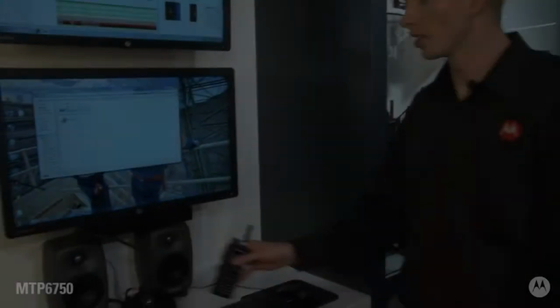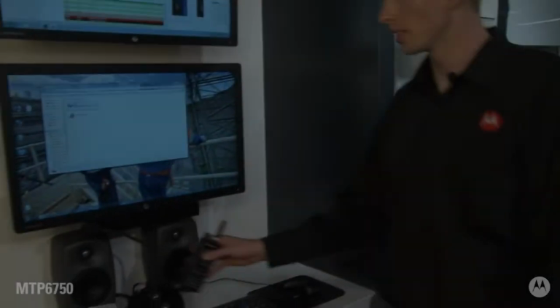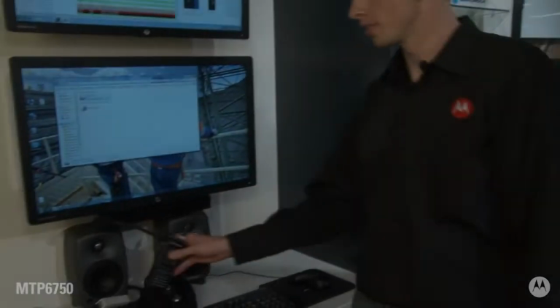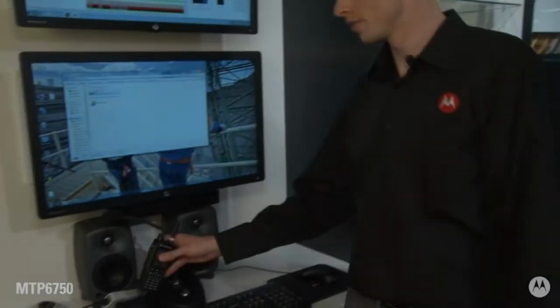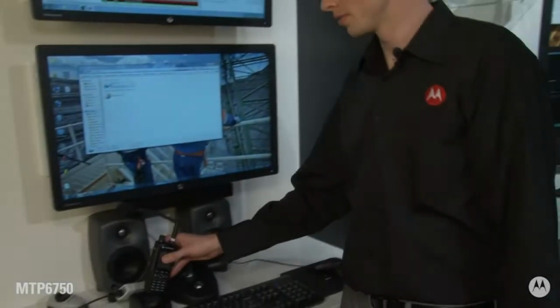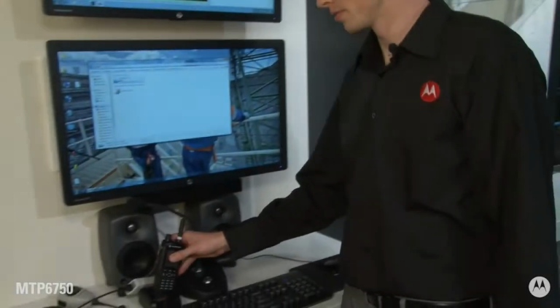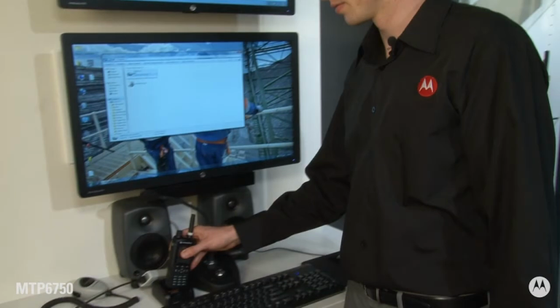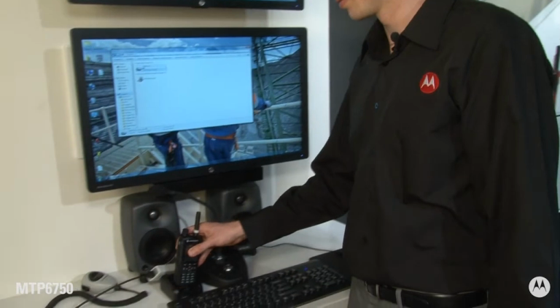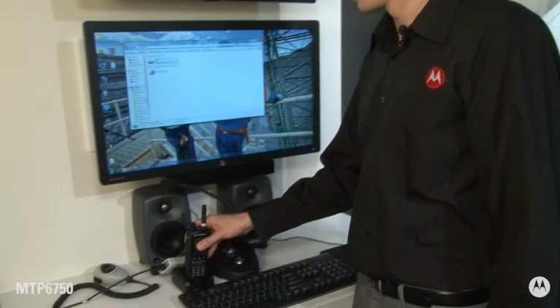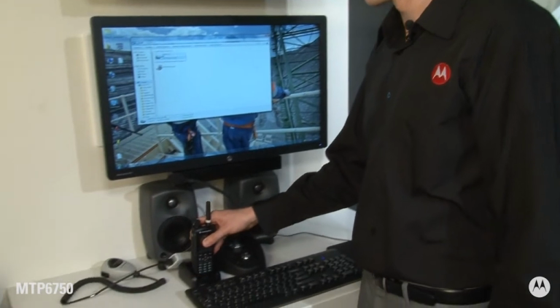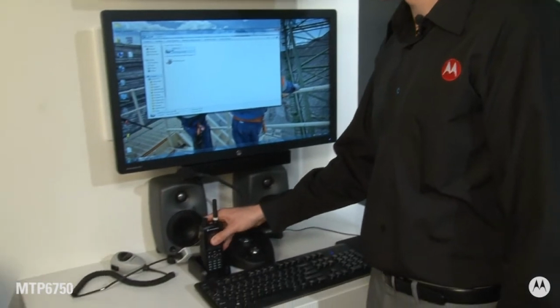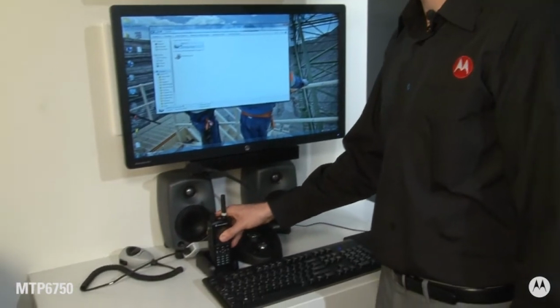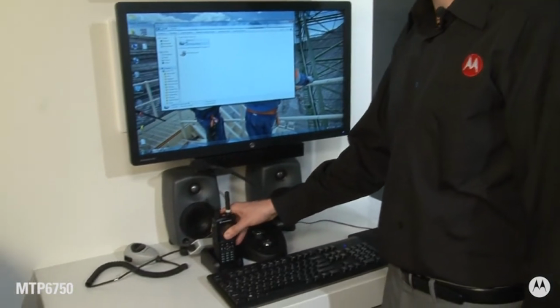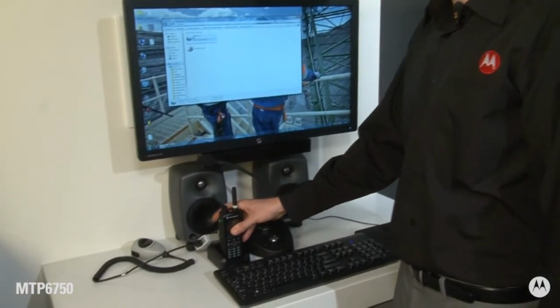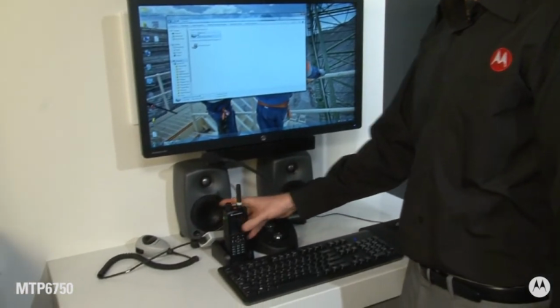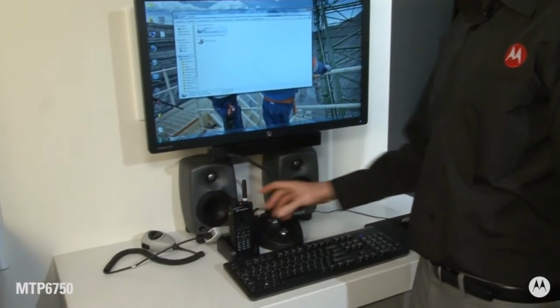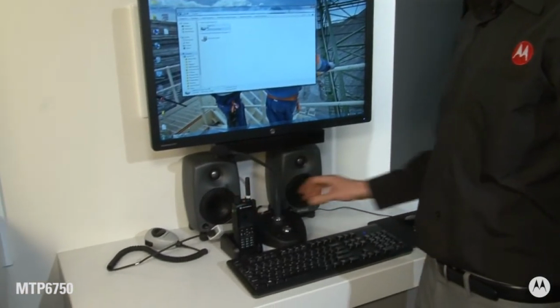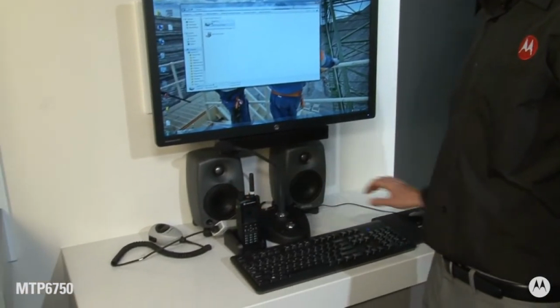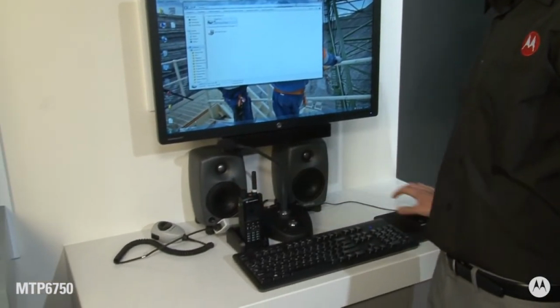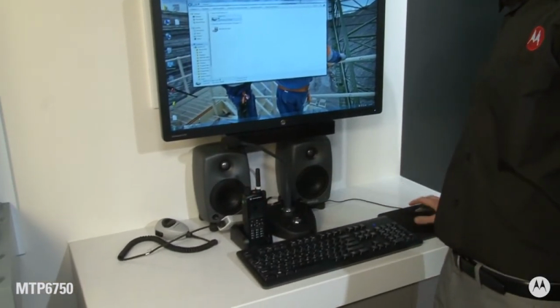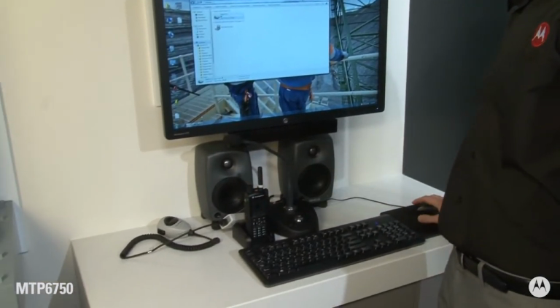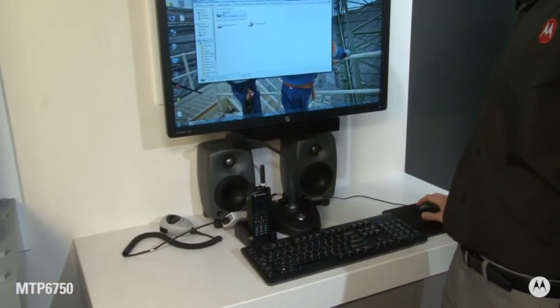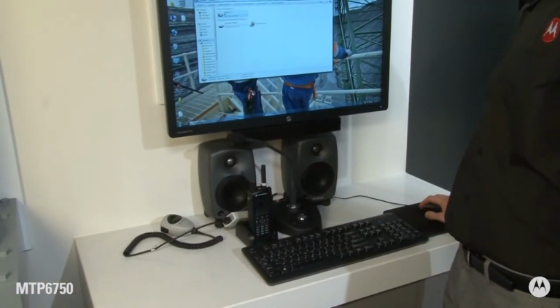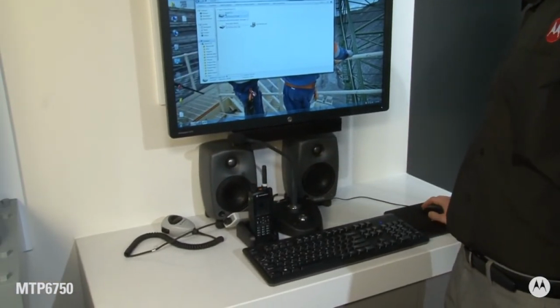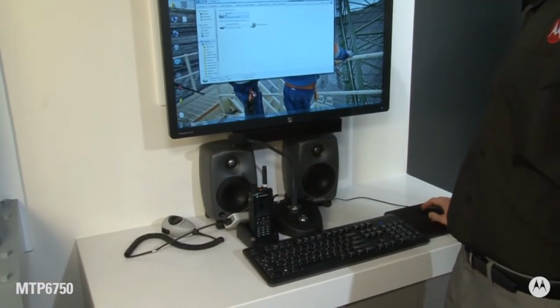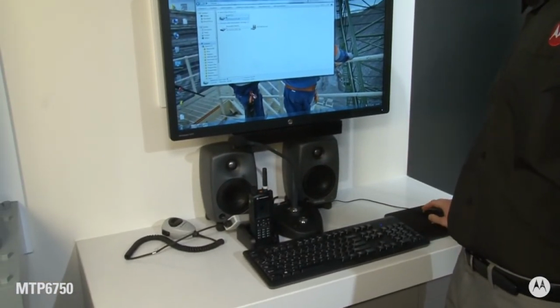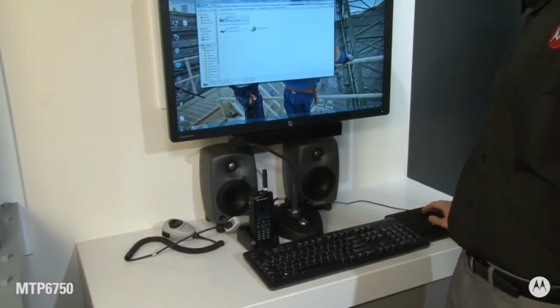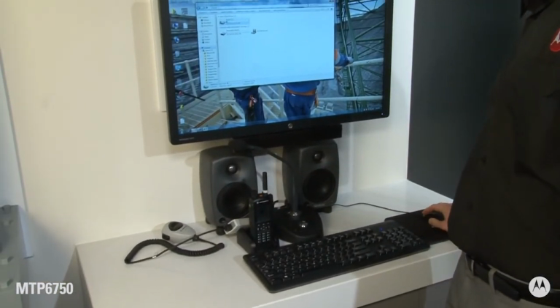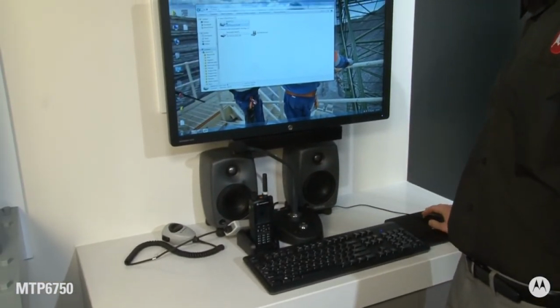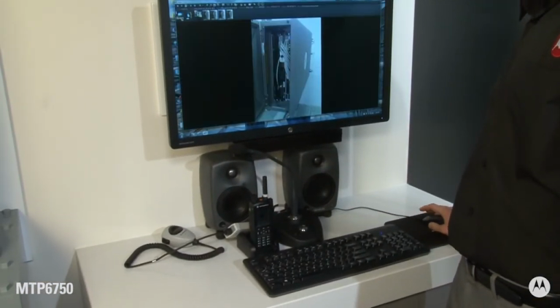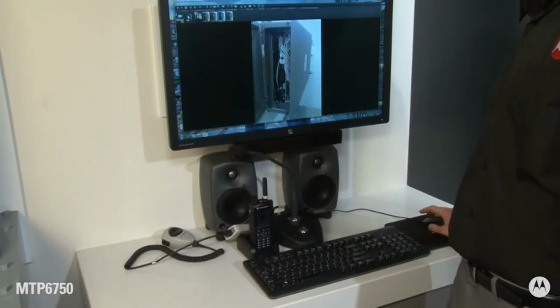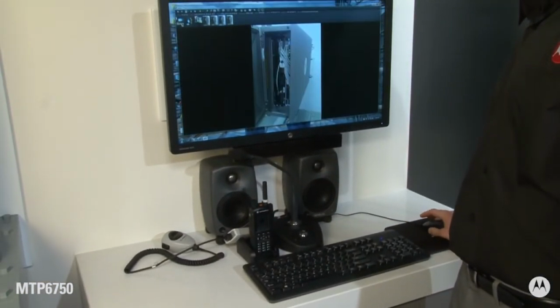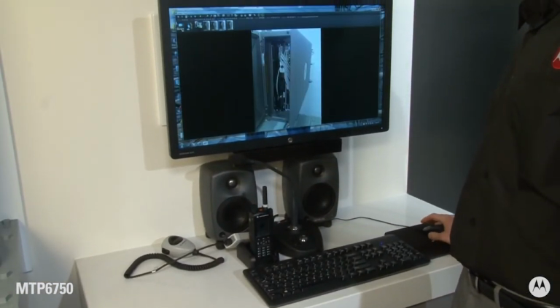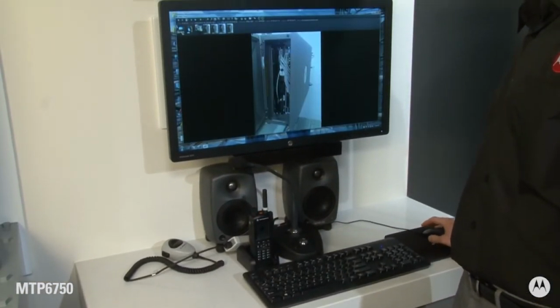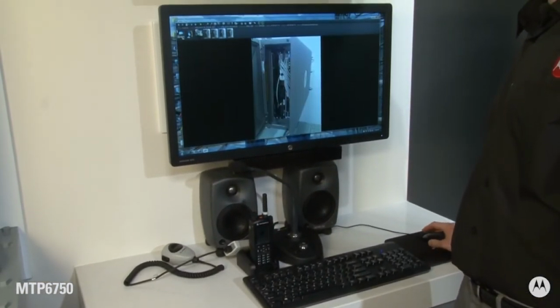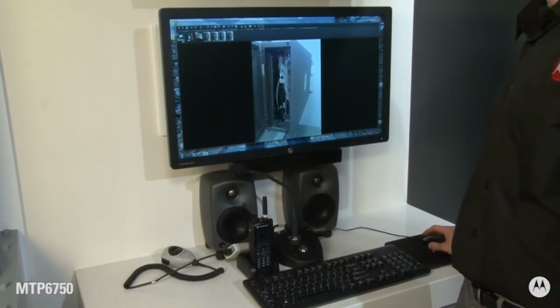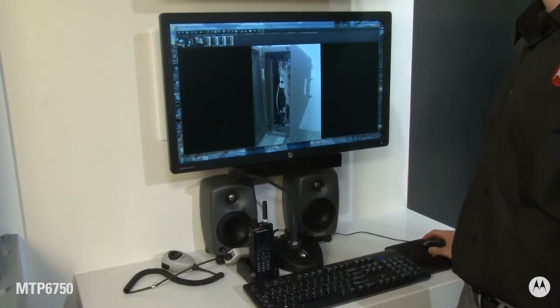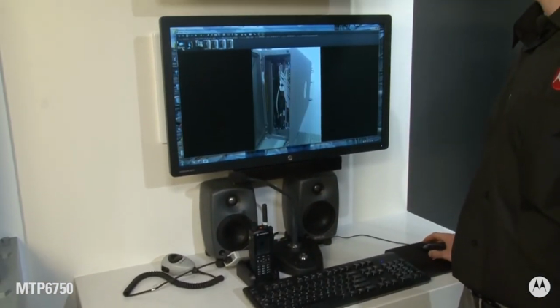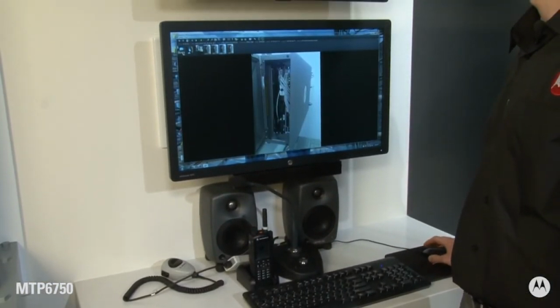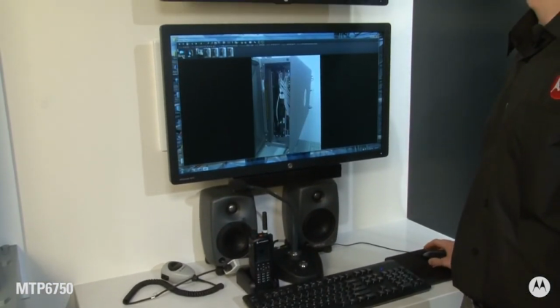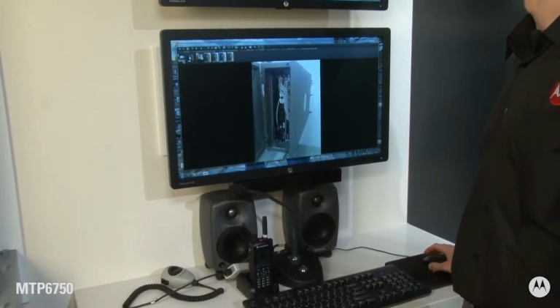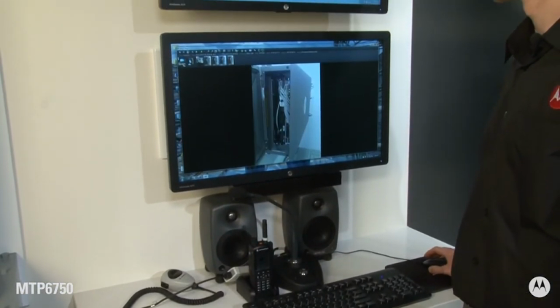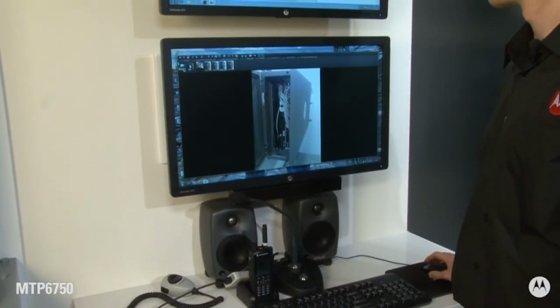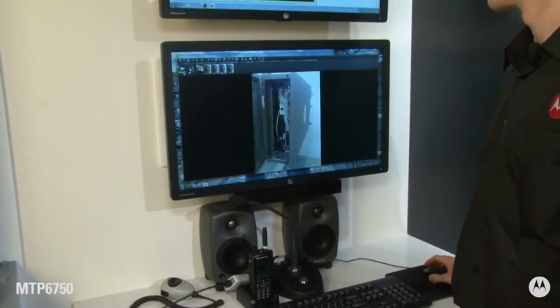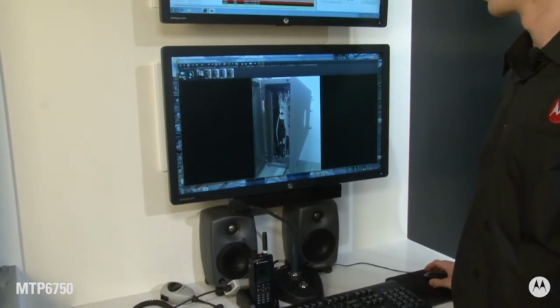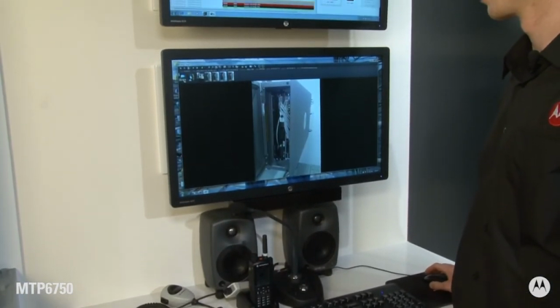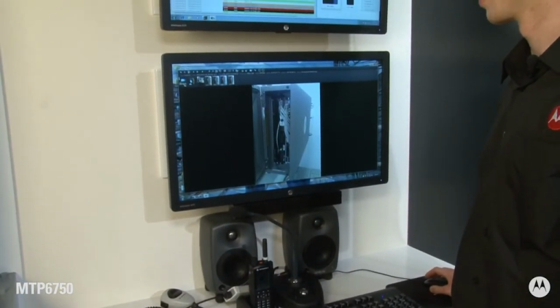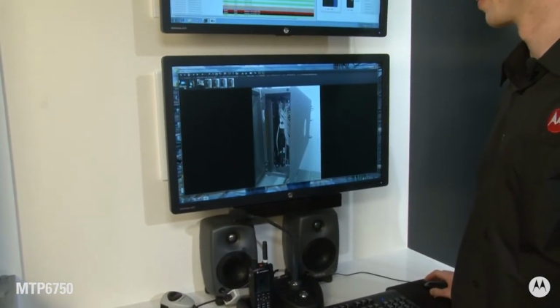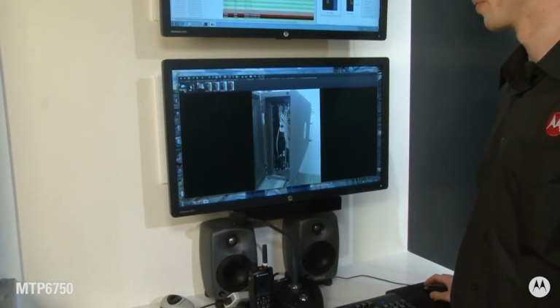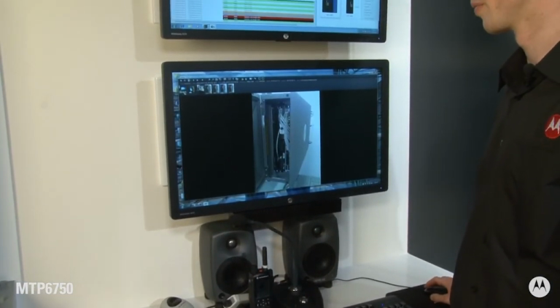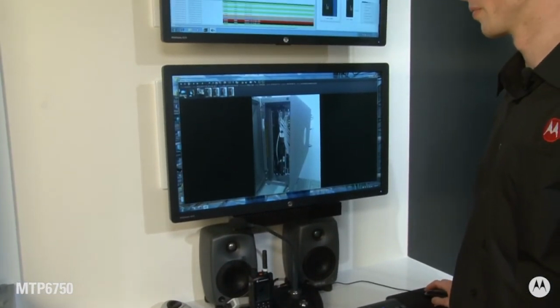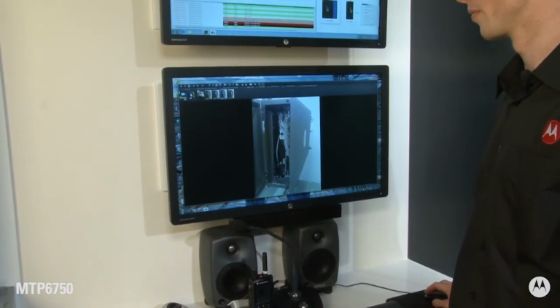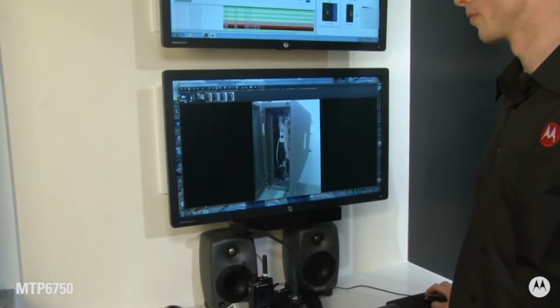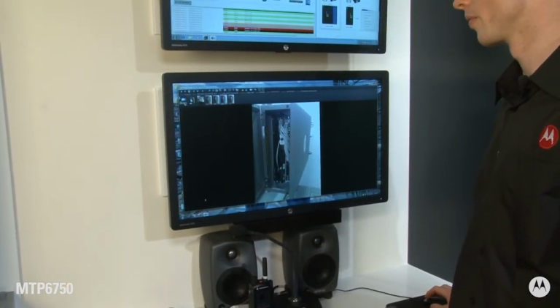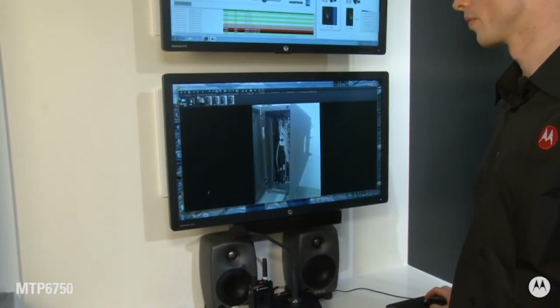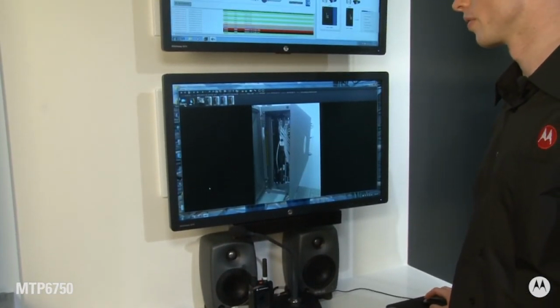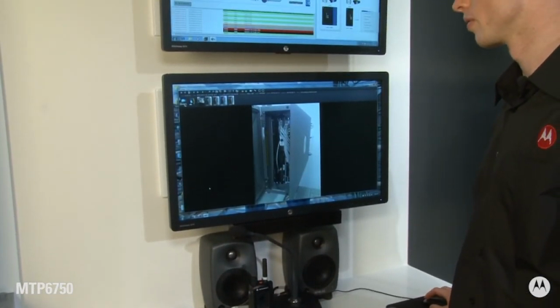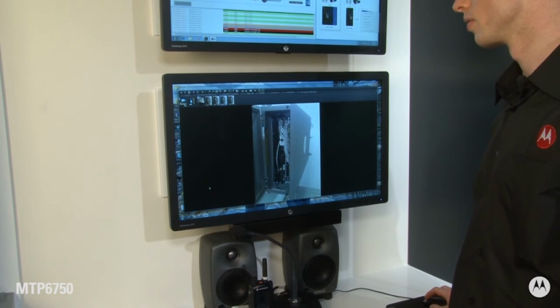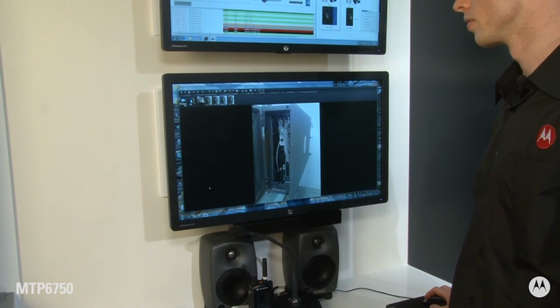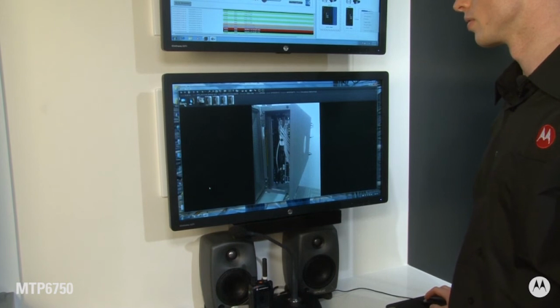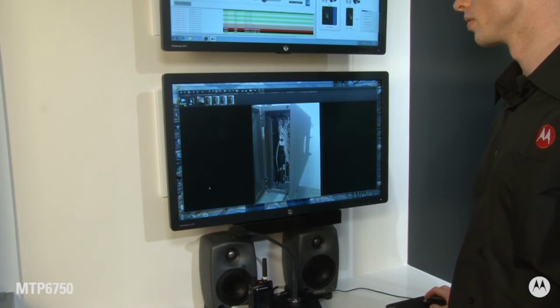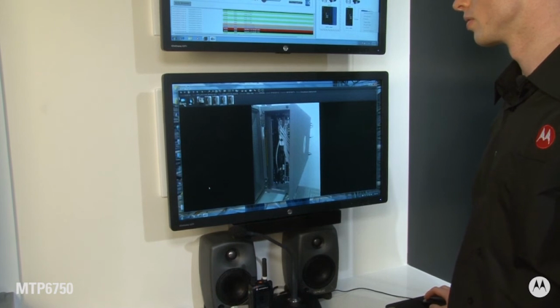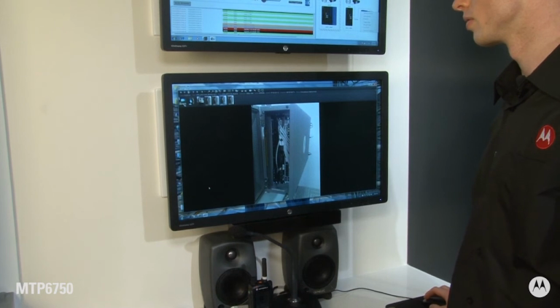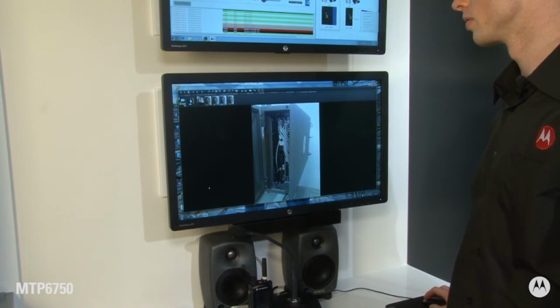When the radio is placed in the docking station, users can easily view and transfer photos as needed.